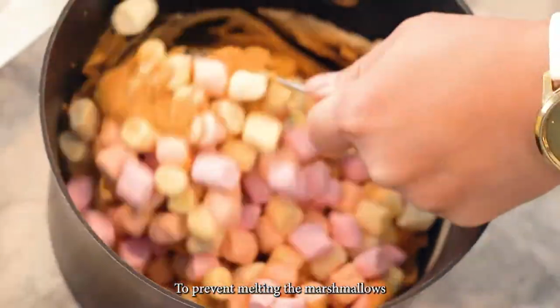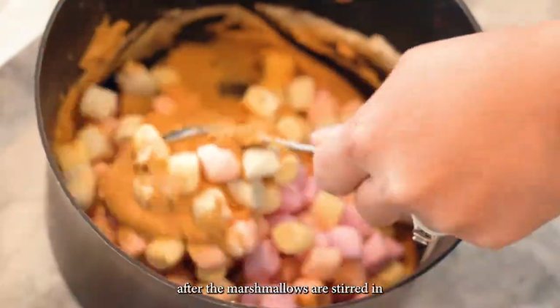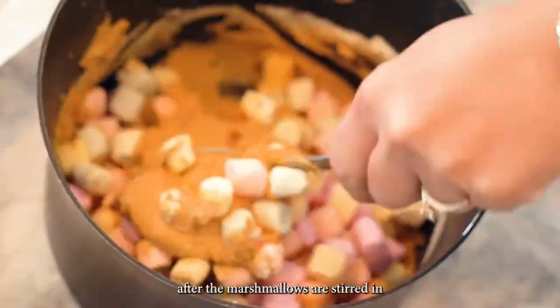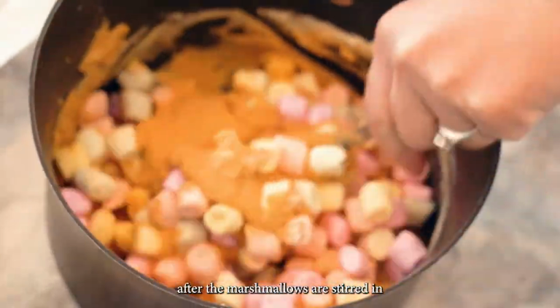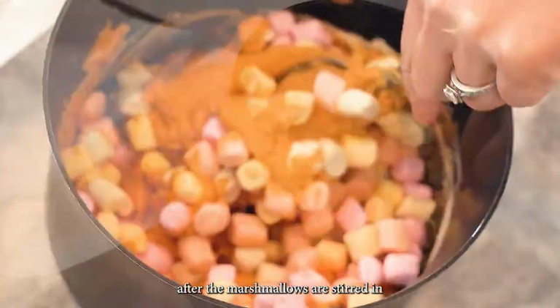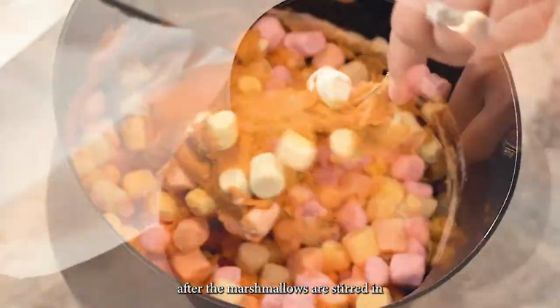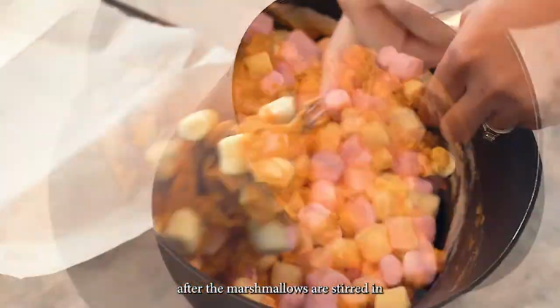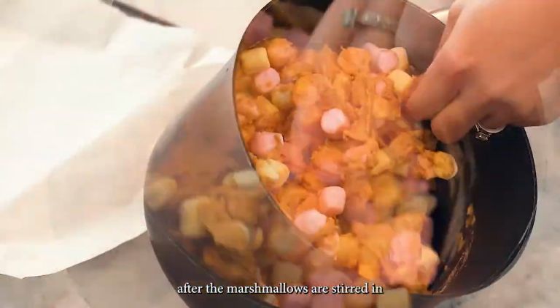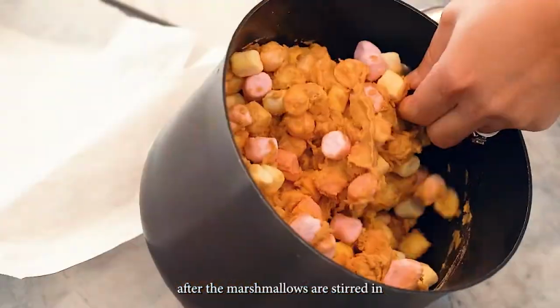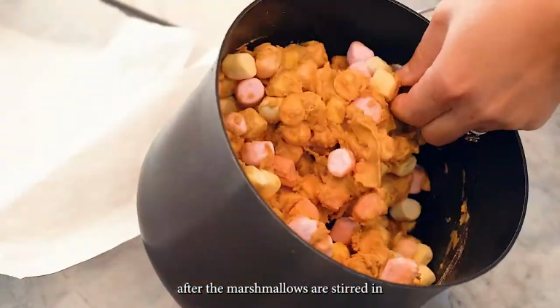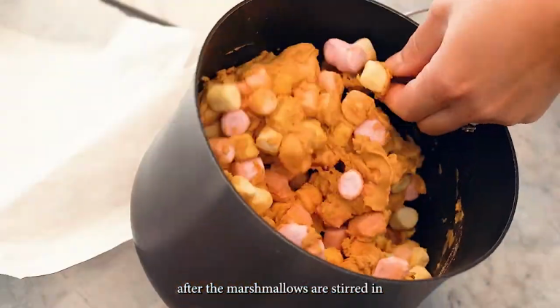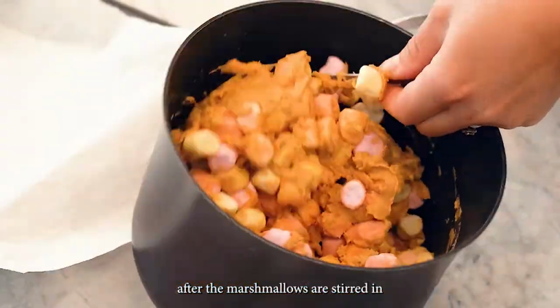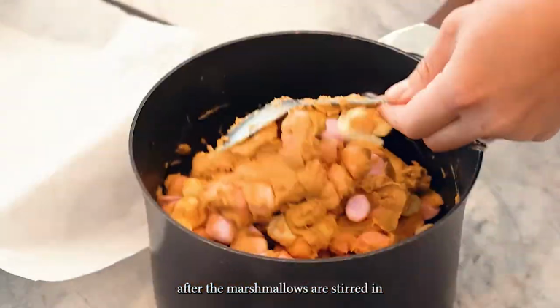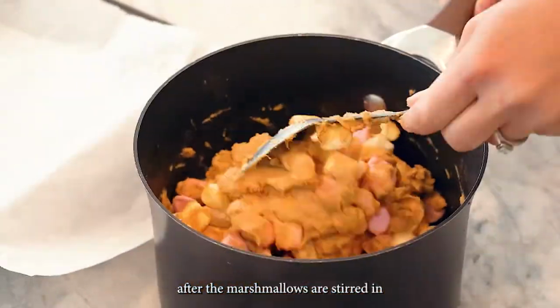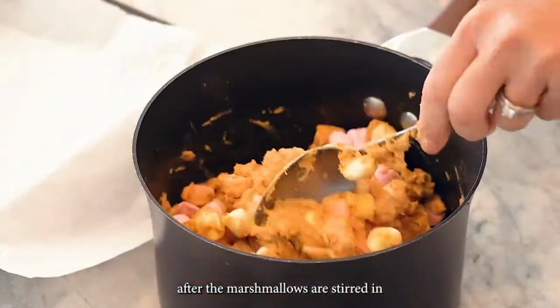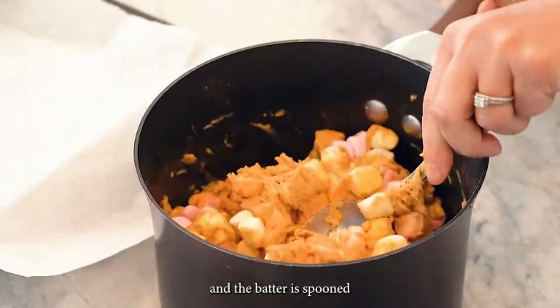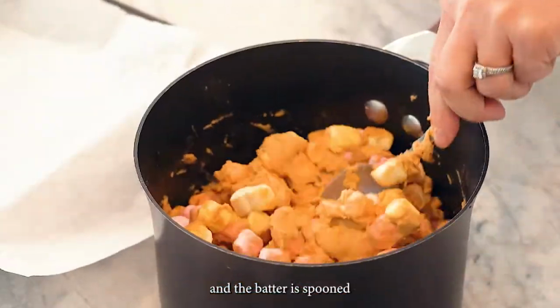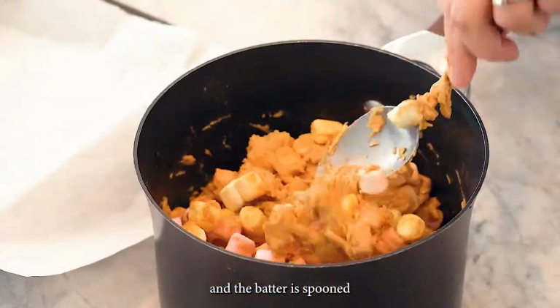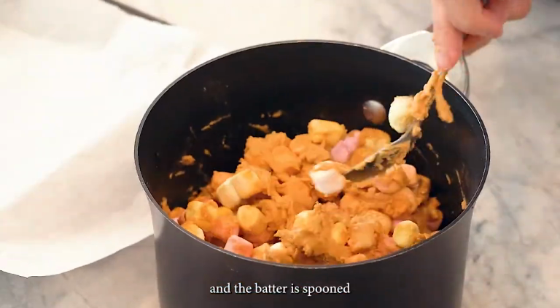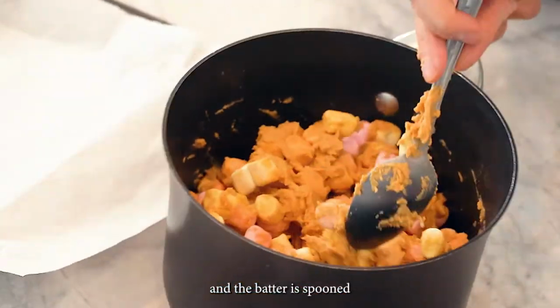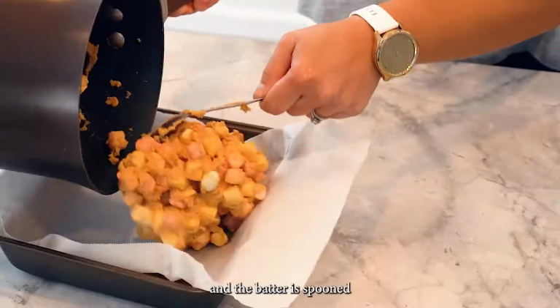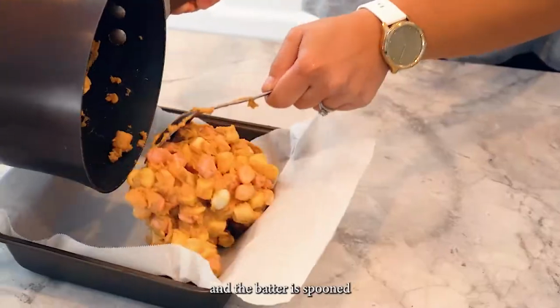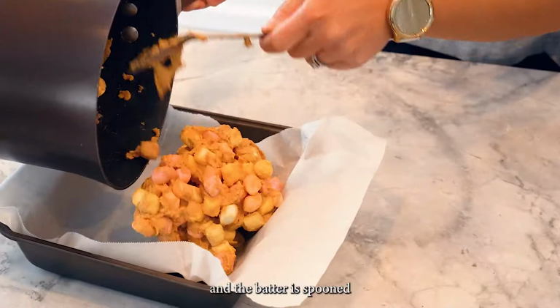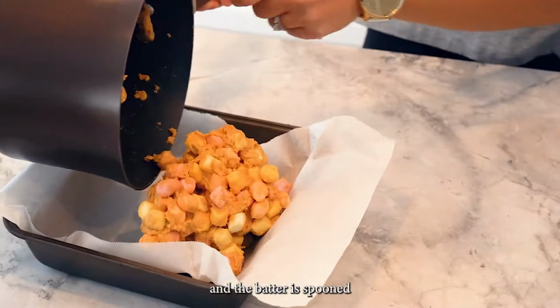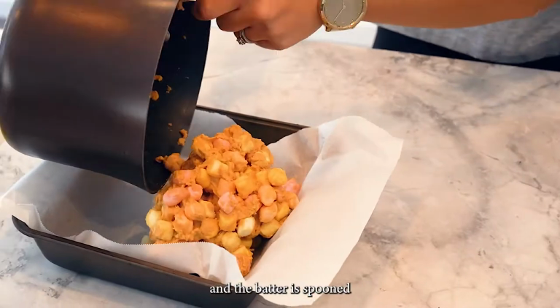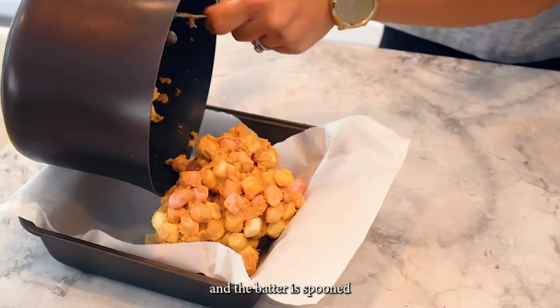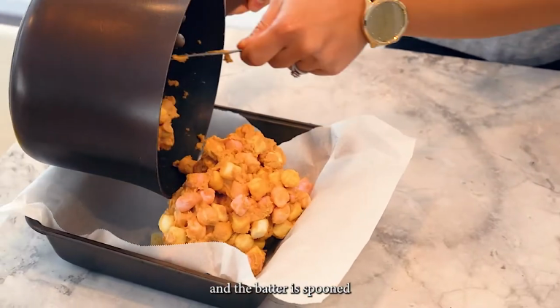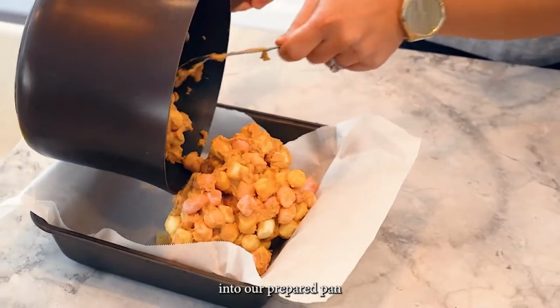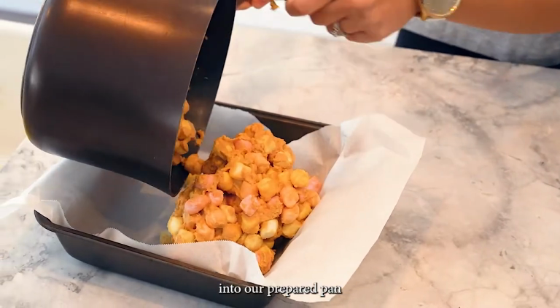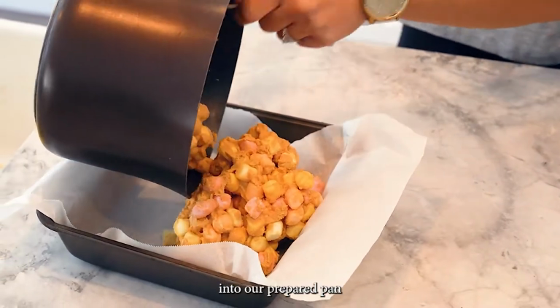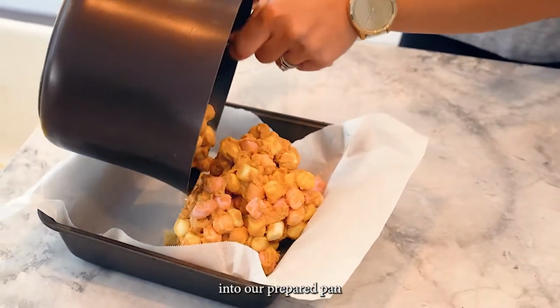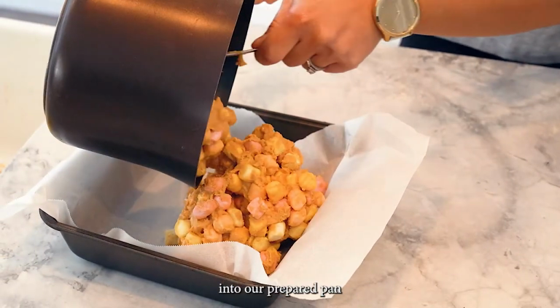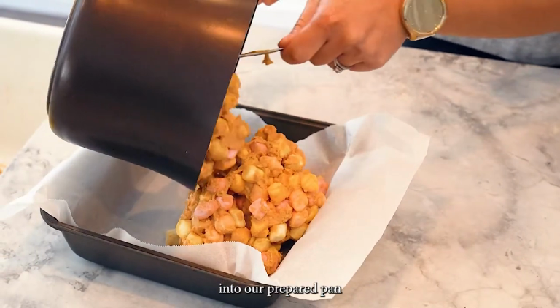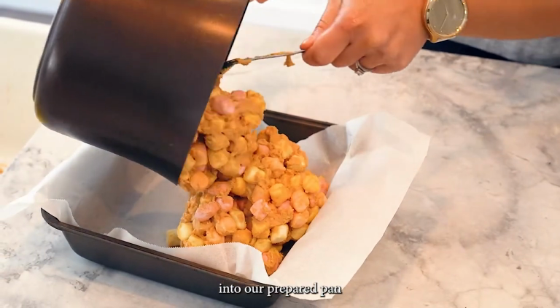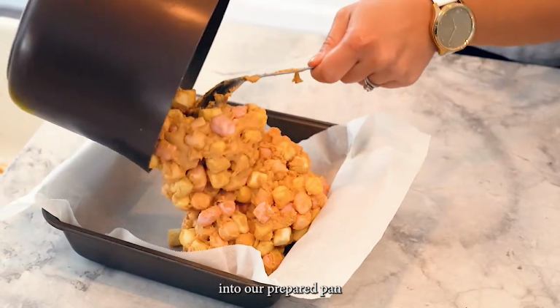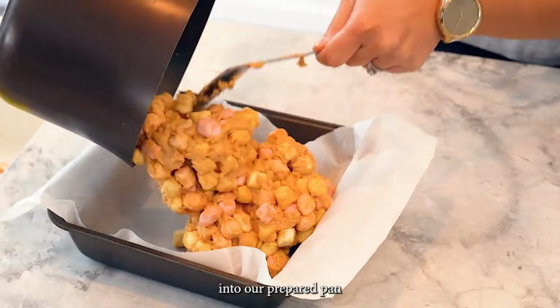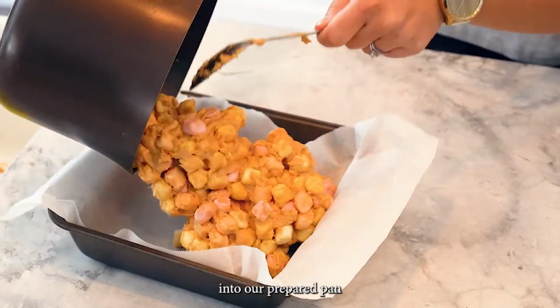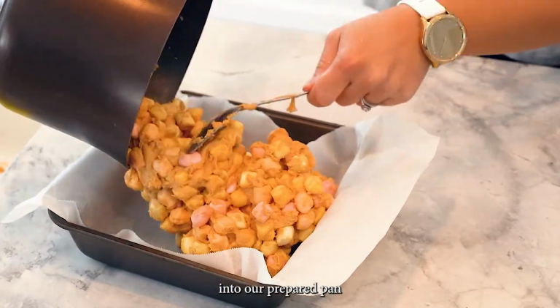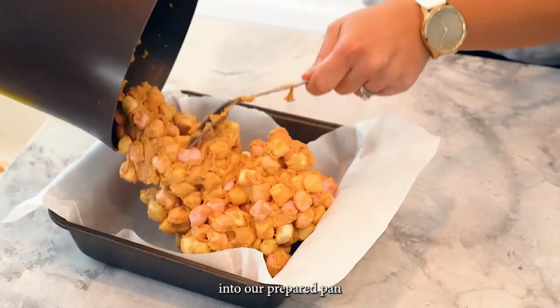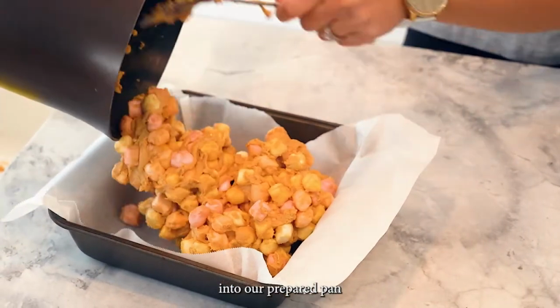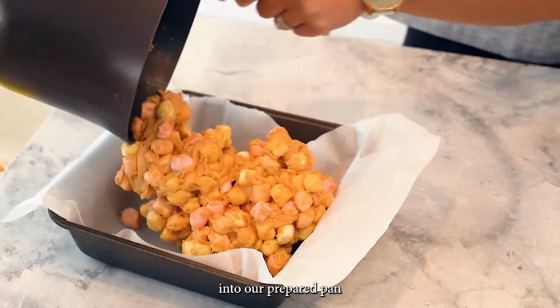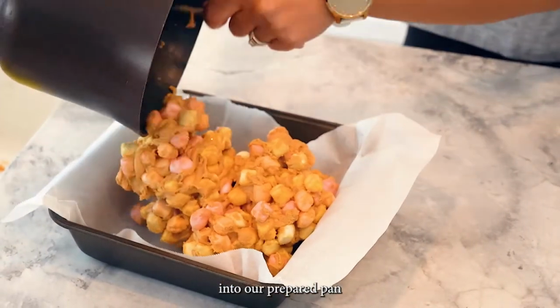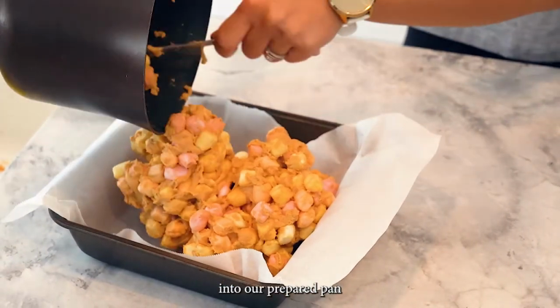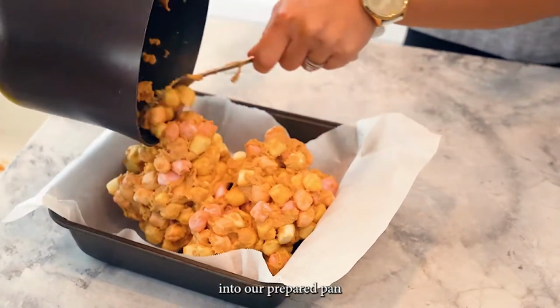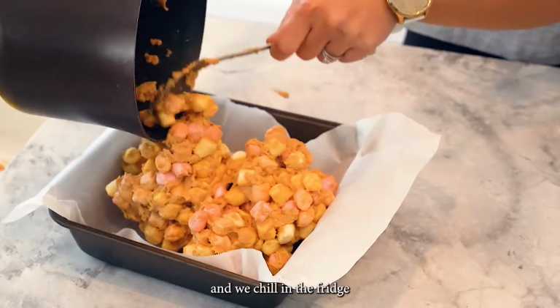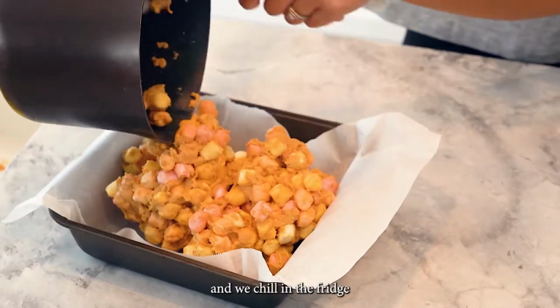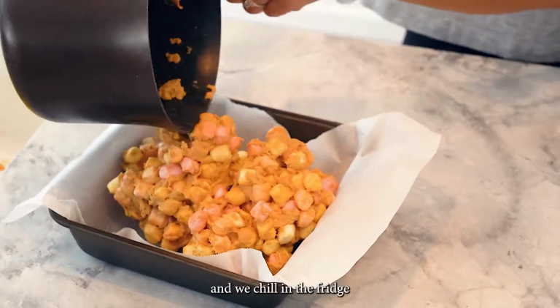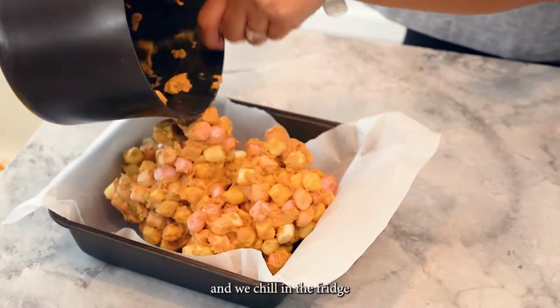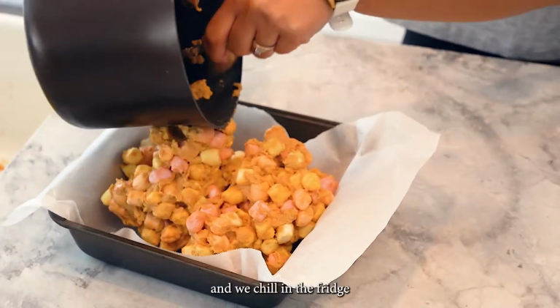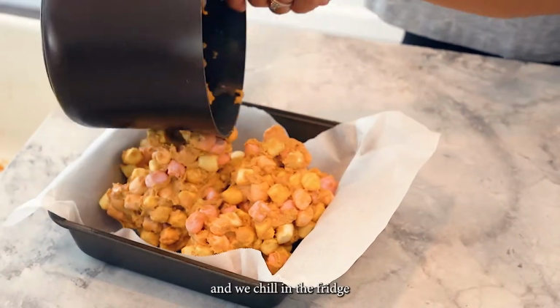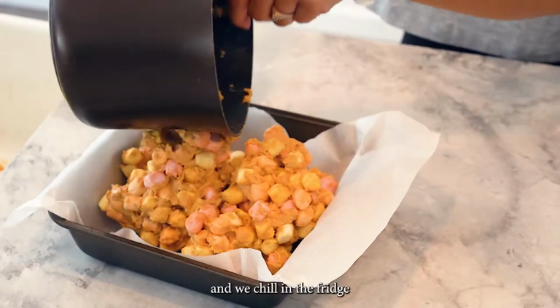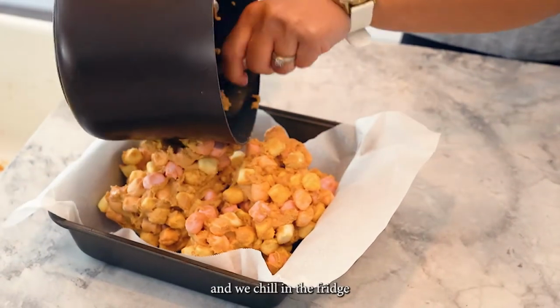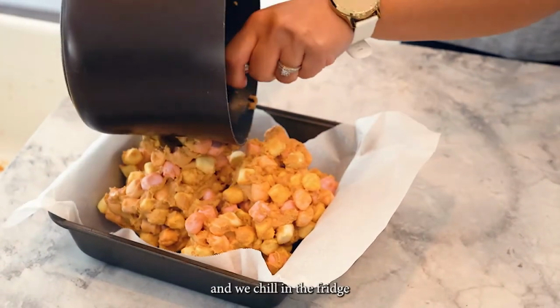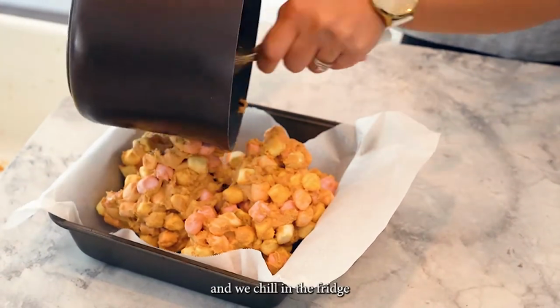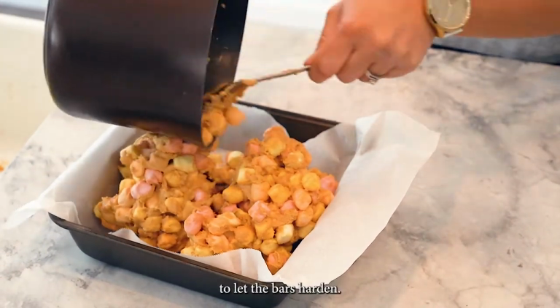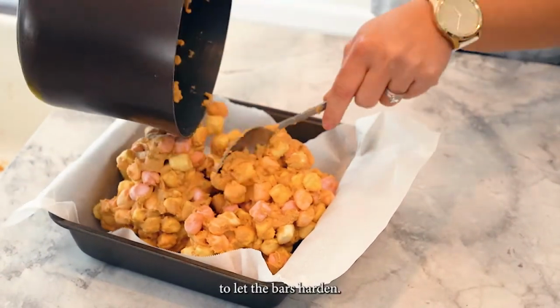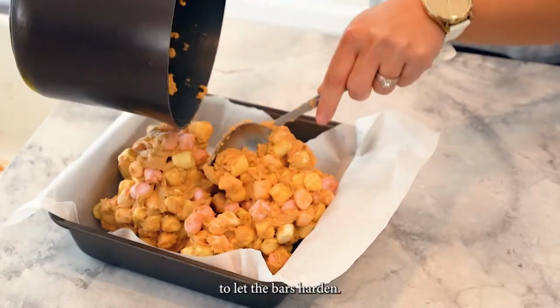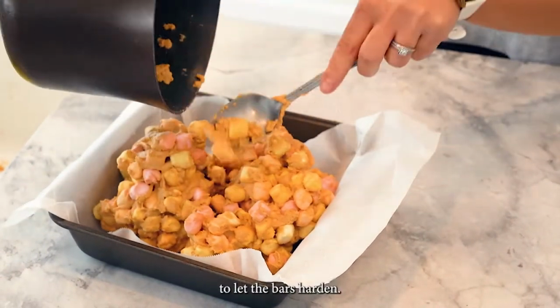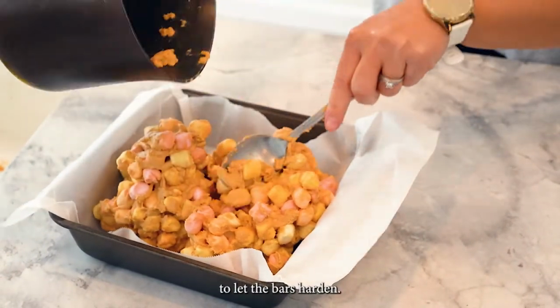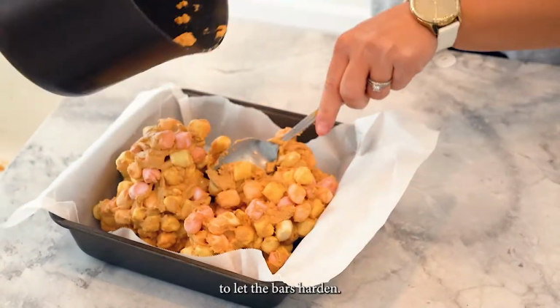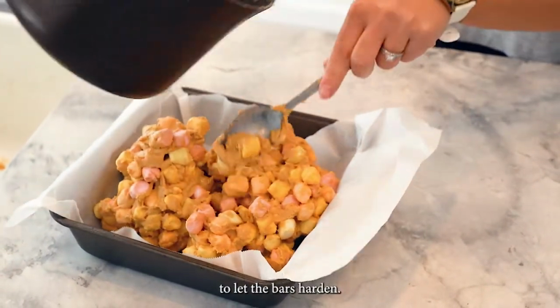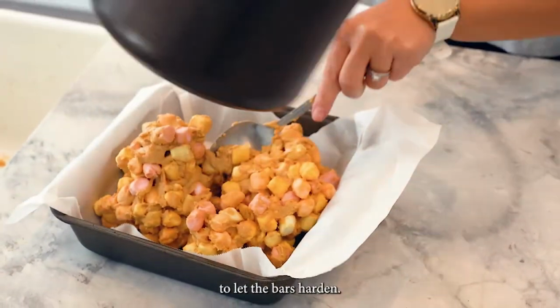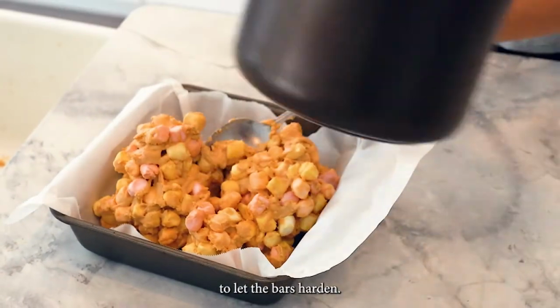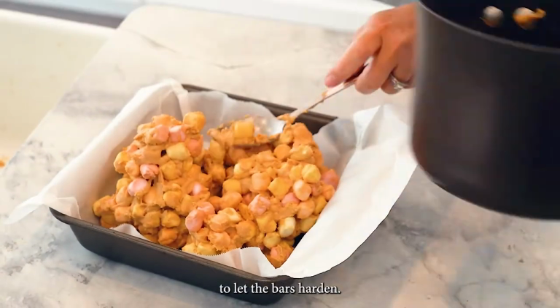After the marshmallows are stirred in, the batter is spooned into our prepared pan and we chill in the fridge to let the bars harden.